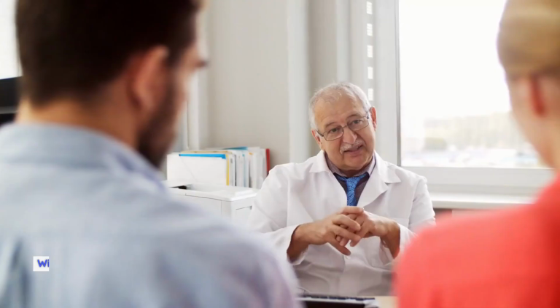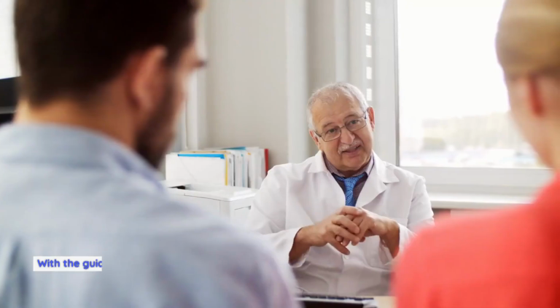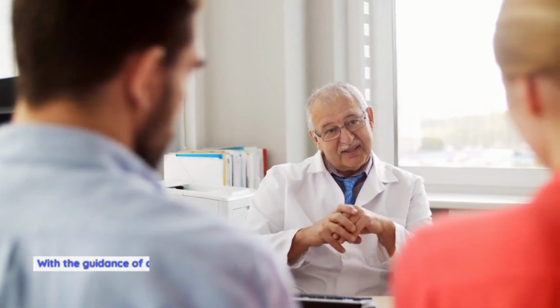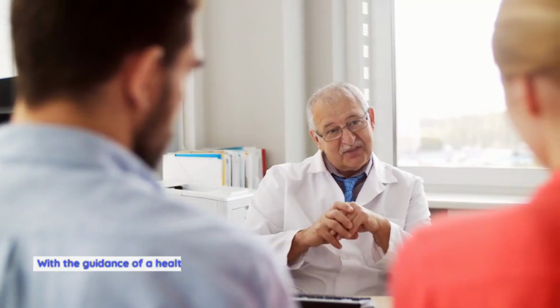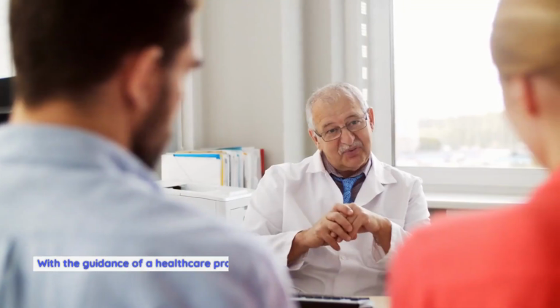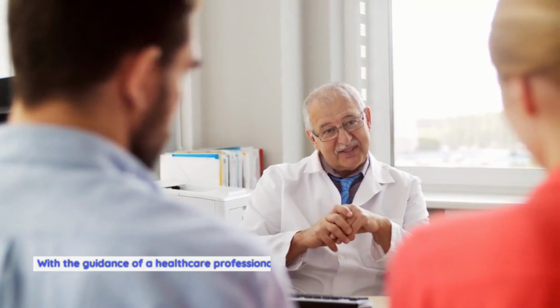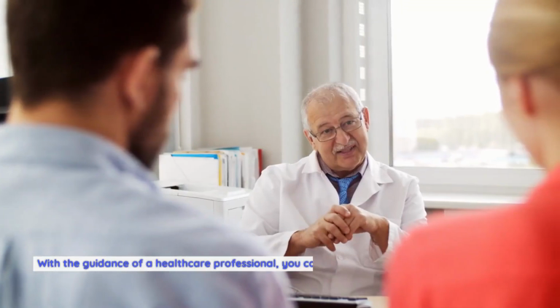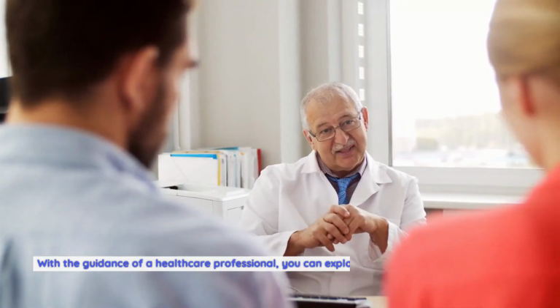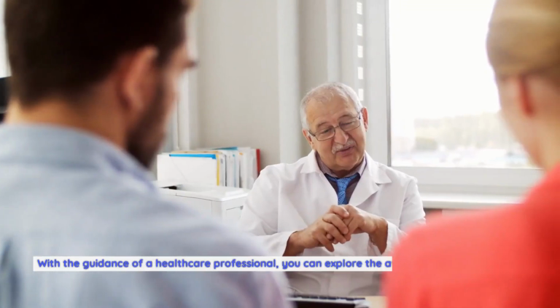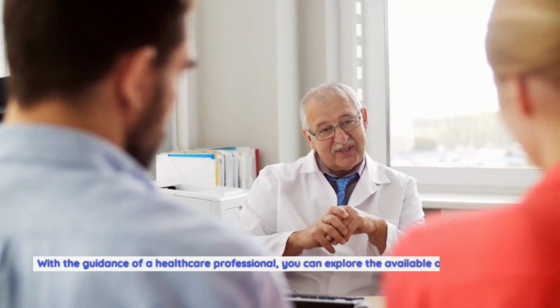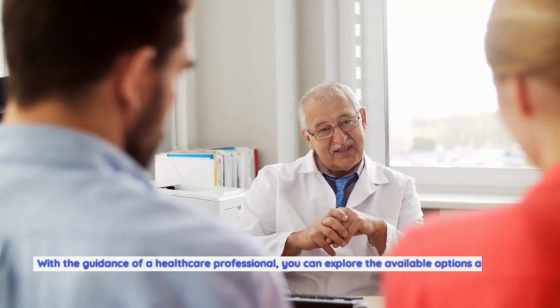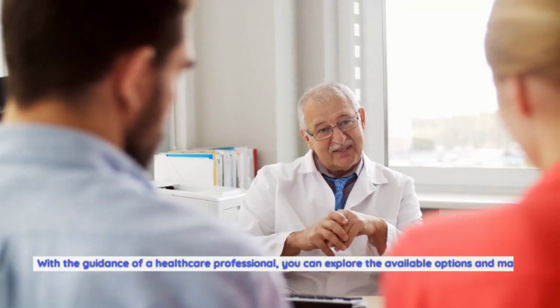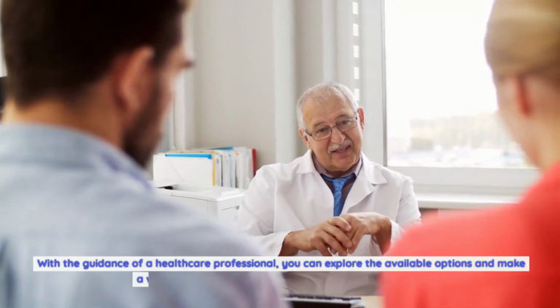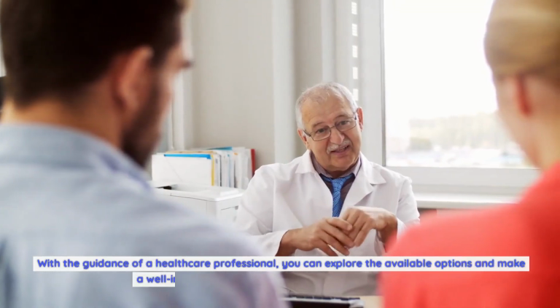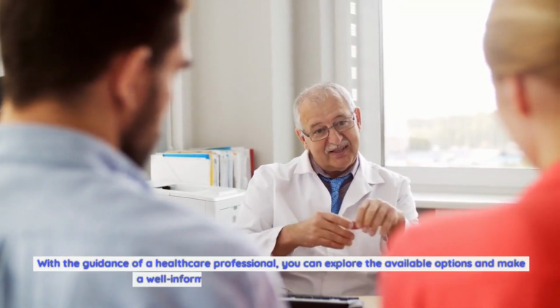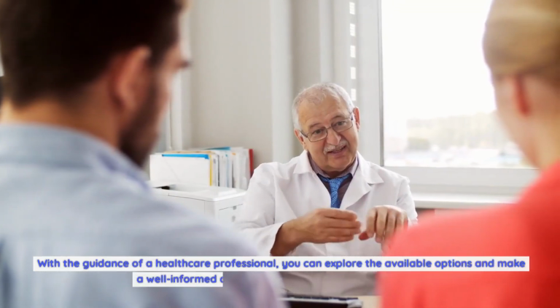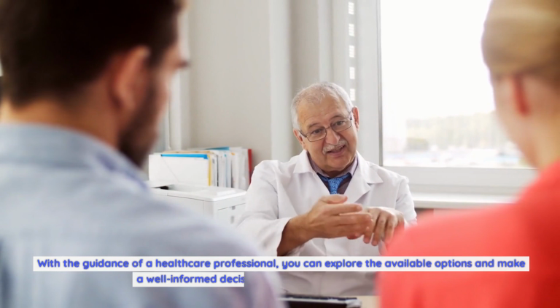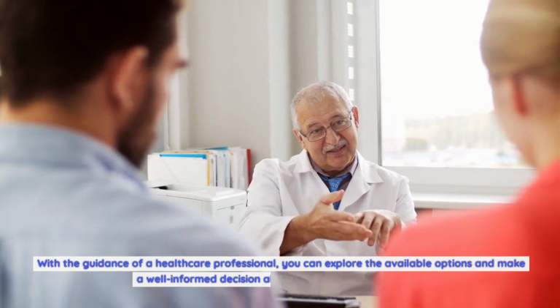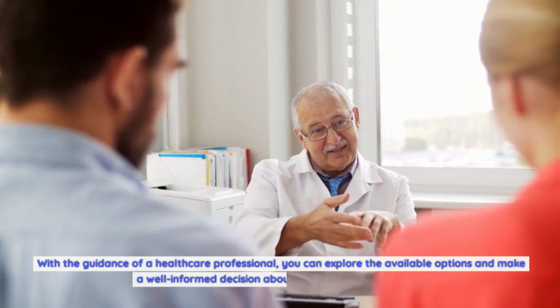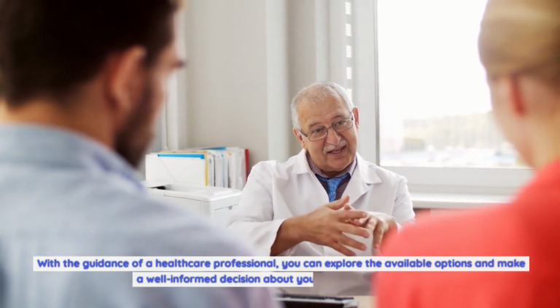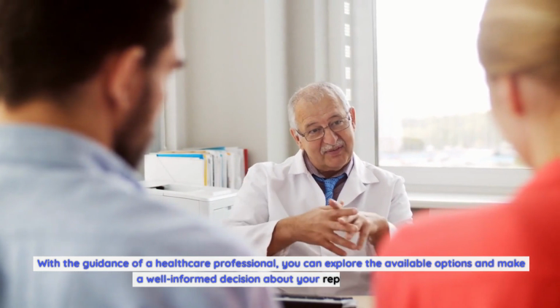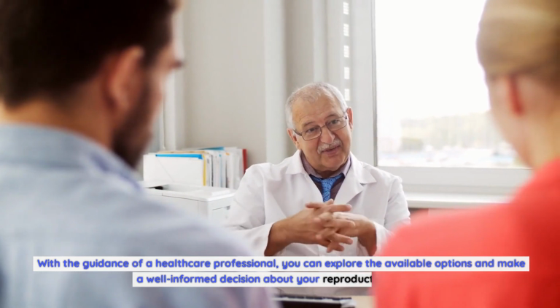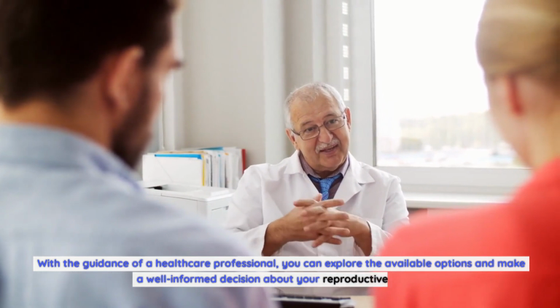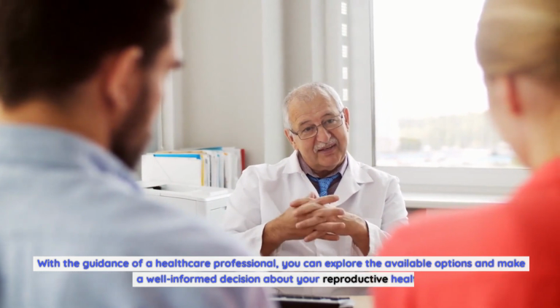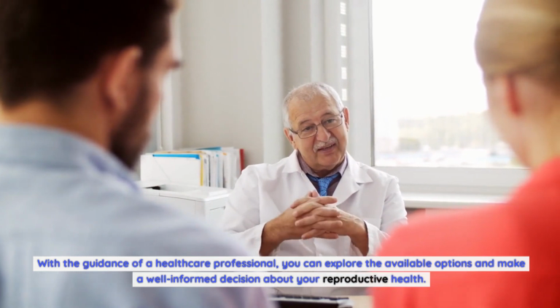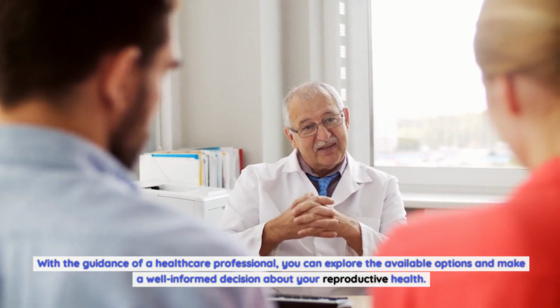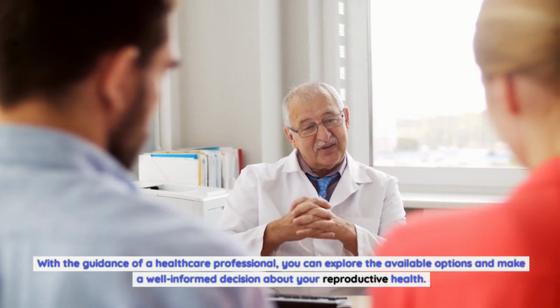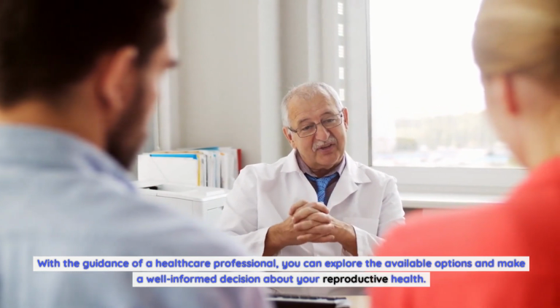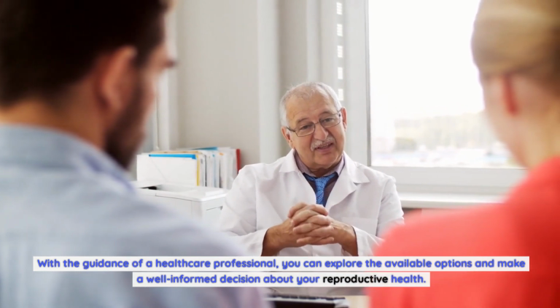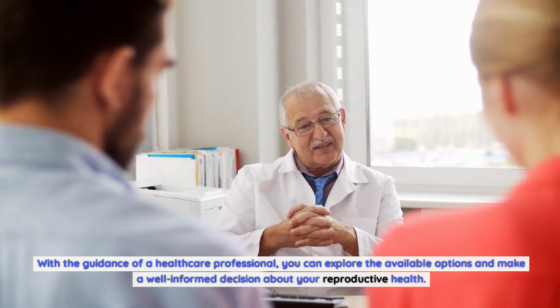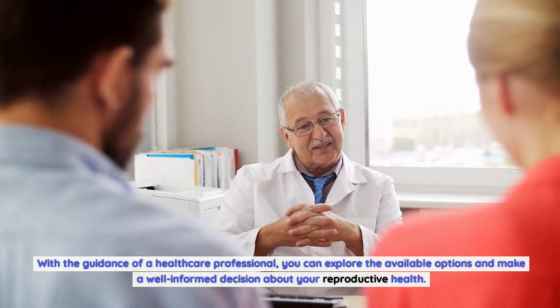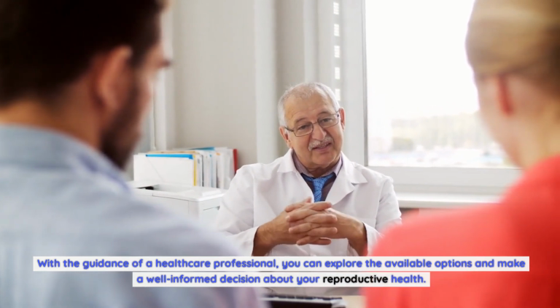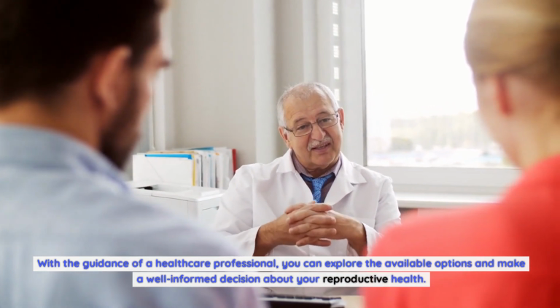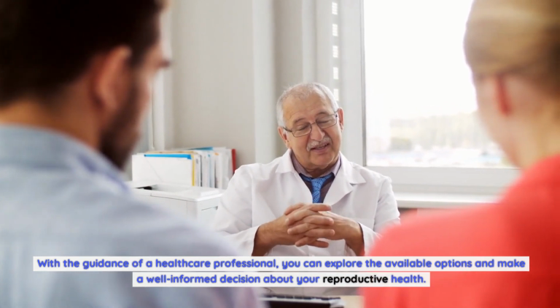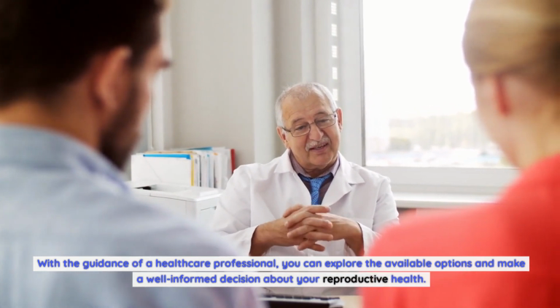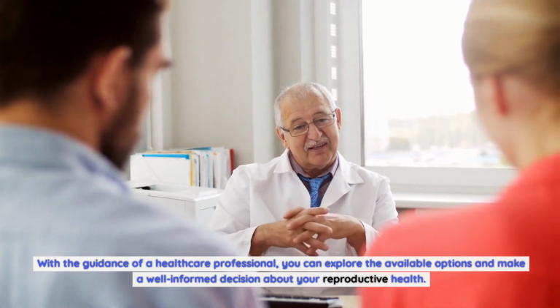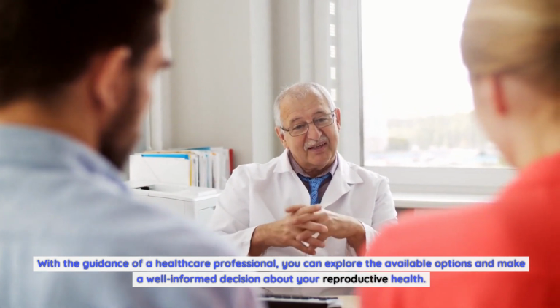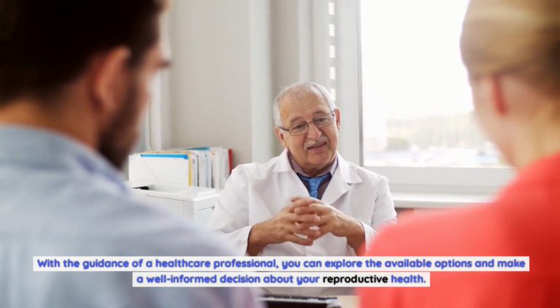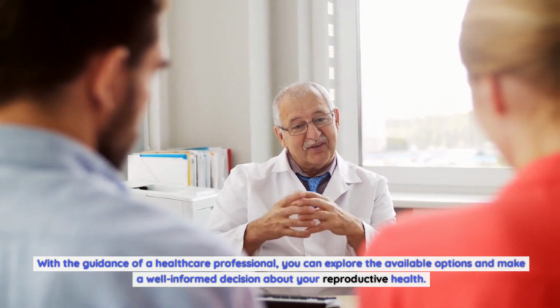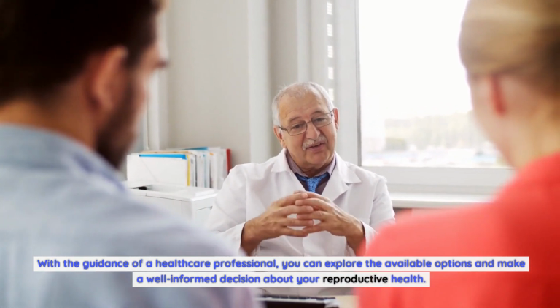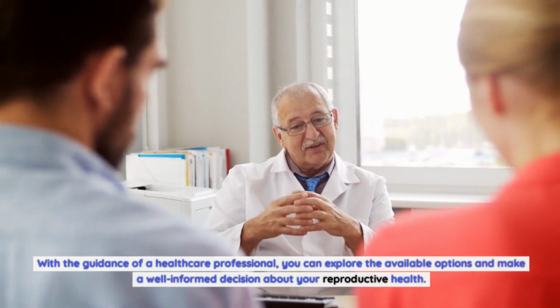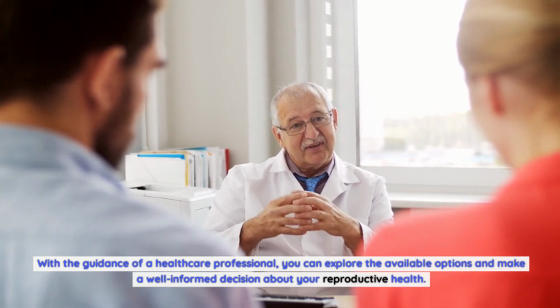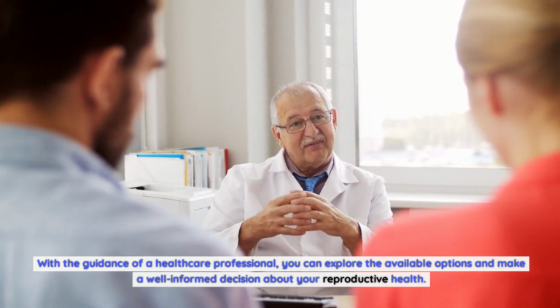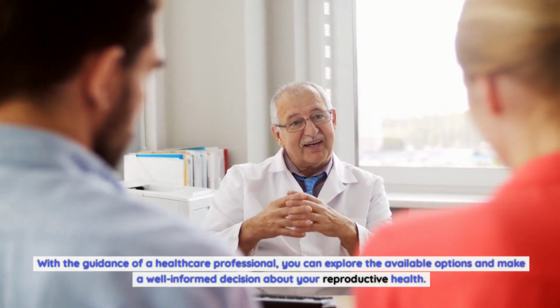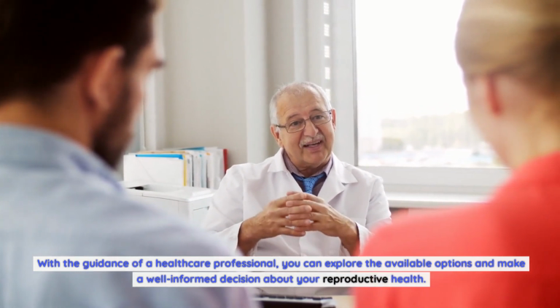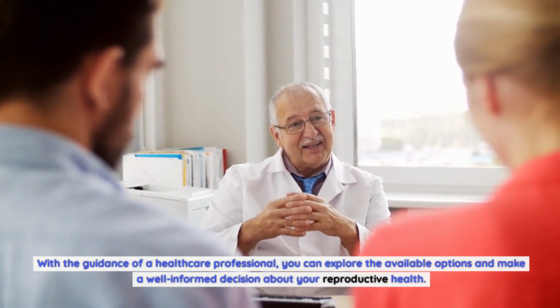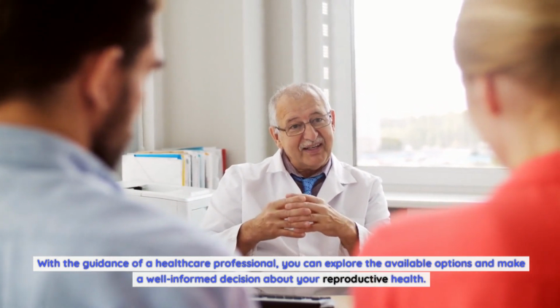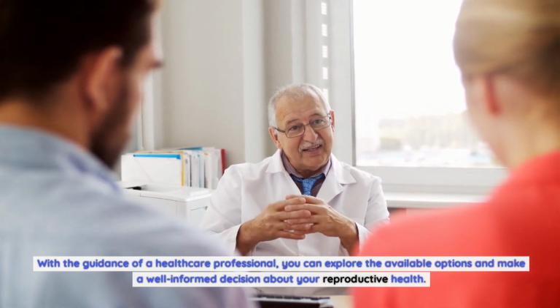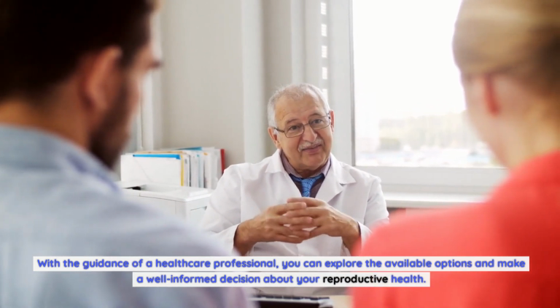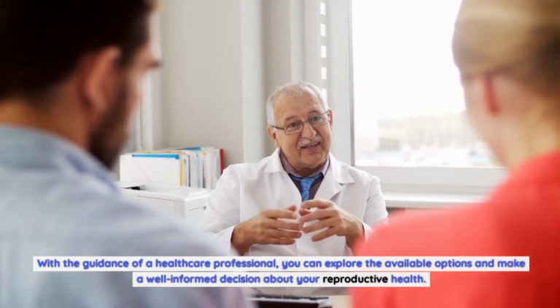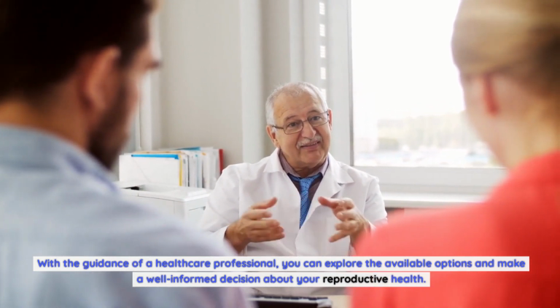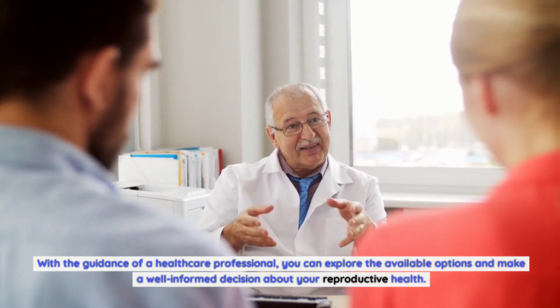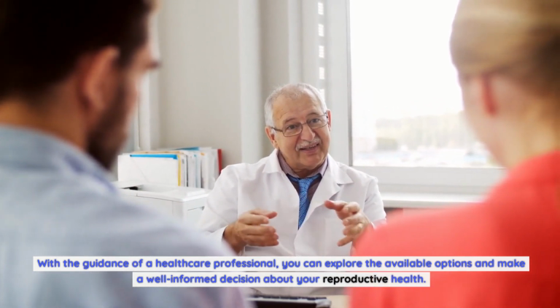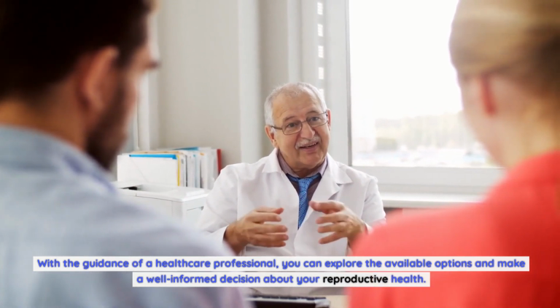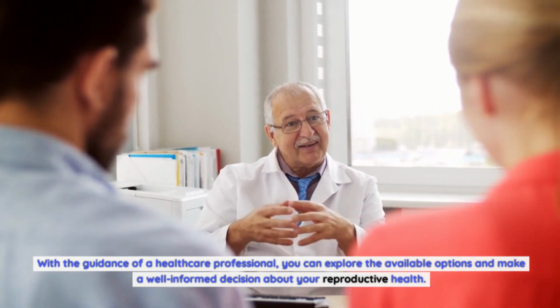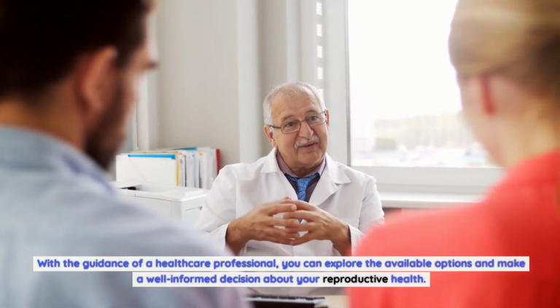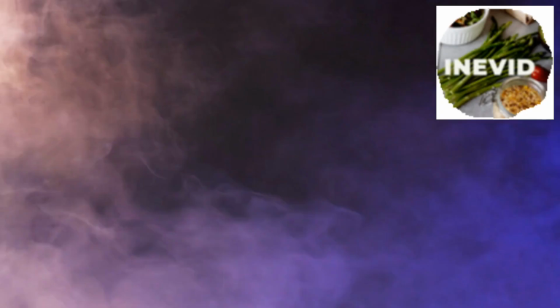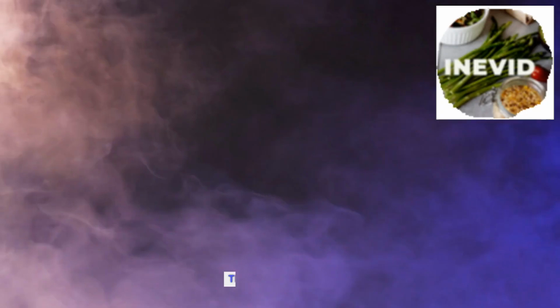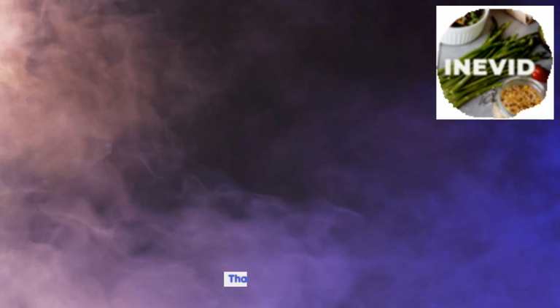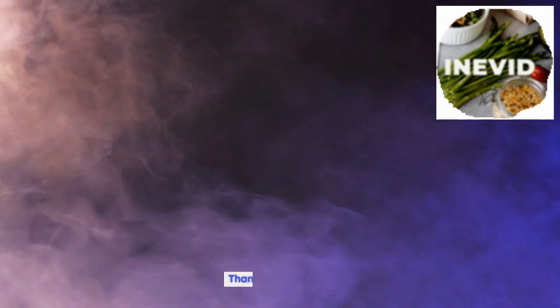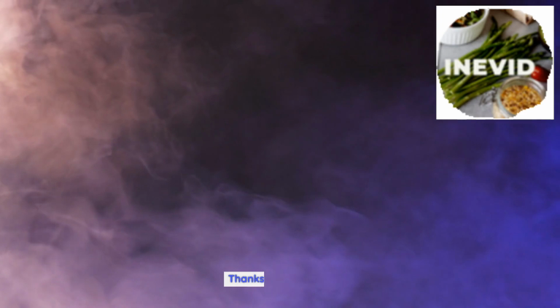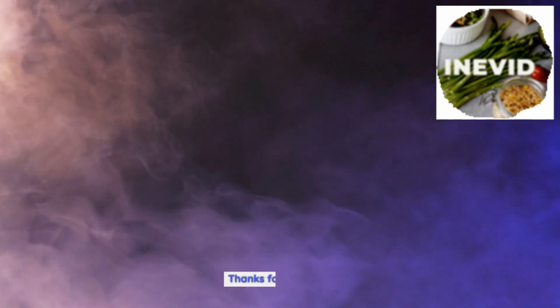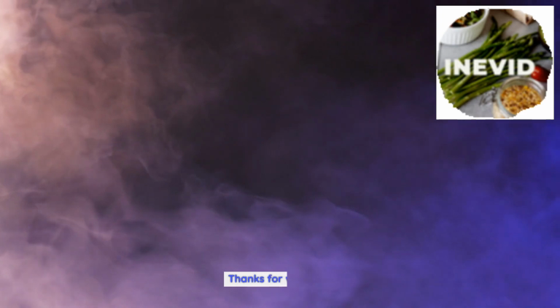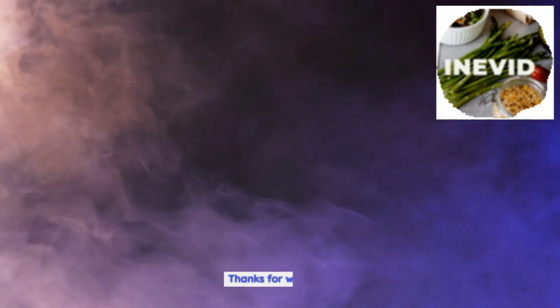With the guidance of a healthcare professional, you can explore the available options and make a well-informed decision about your reproductive health. Thanks for watching.